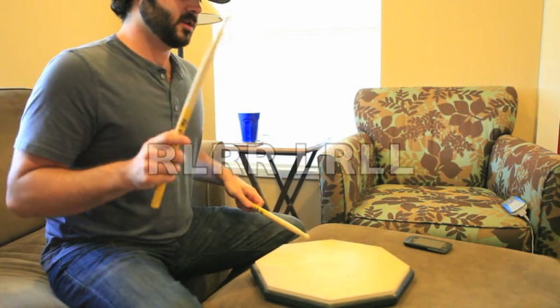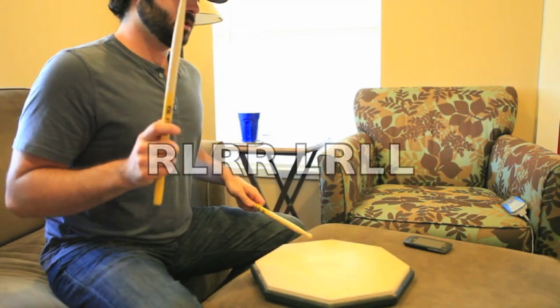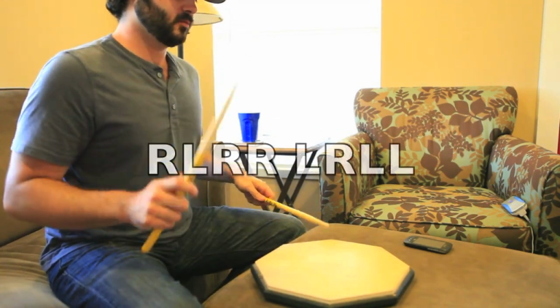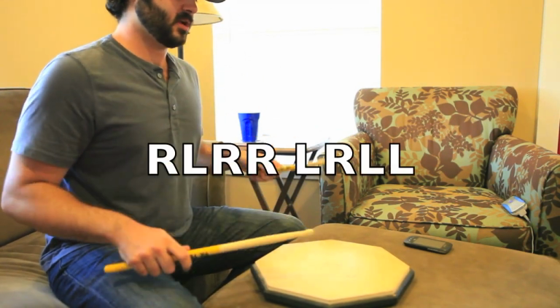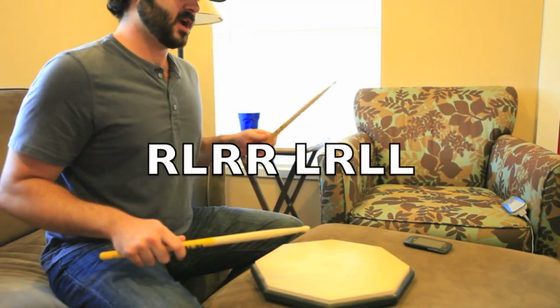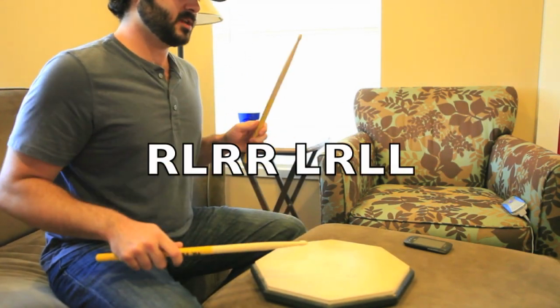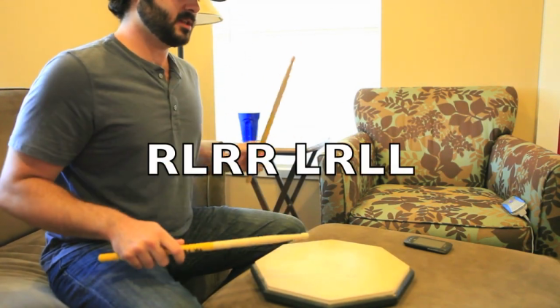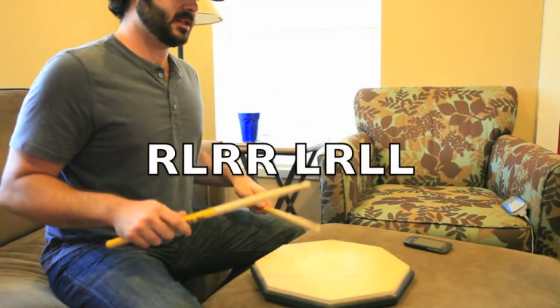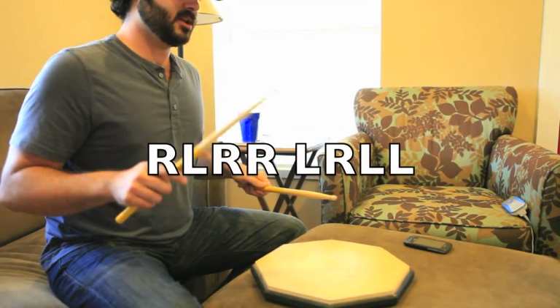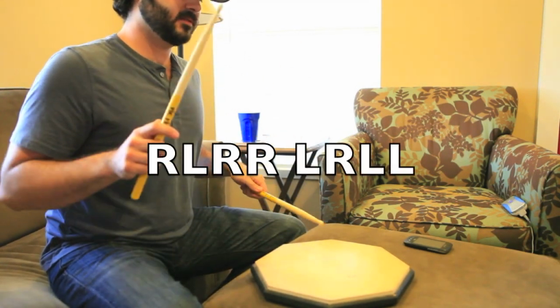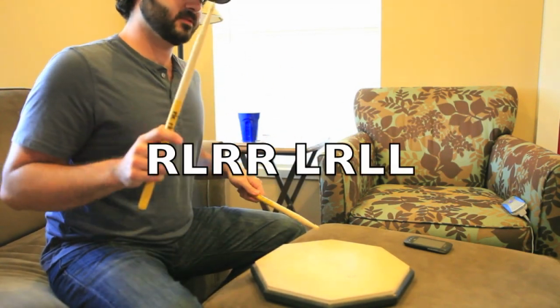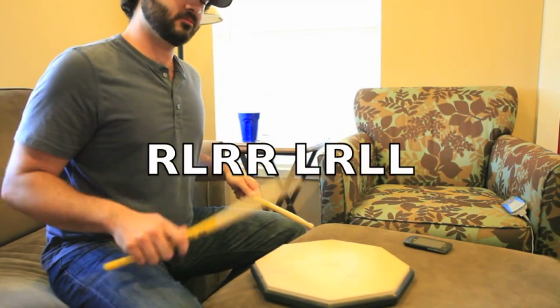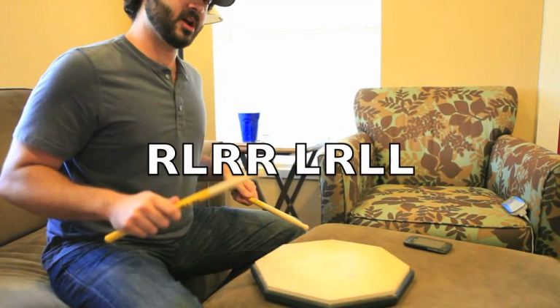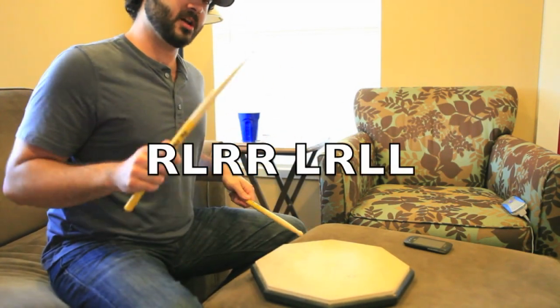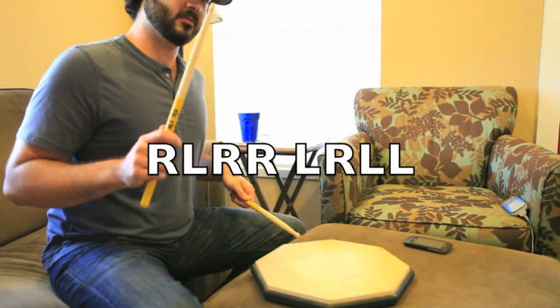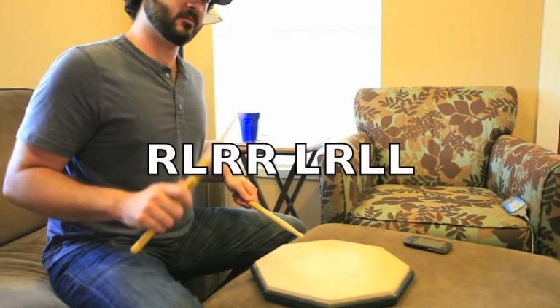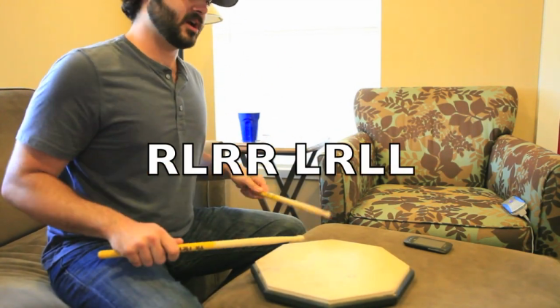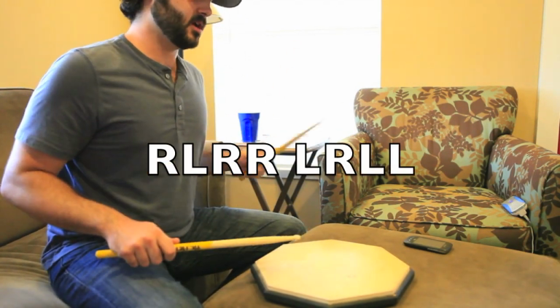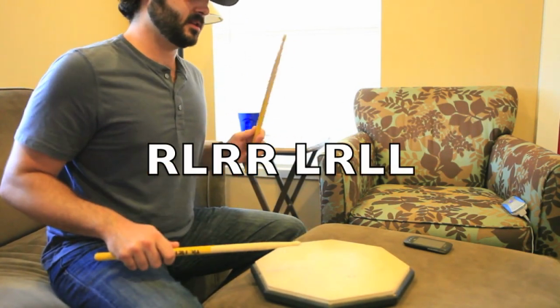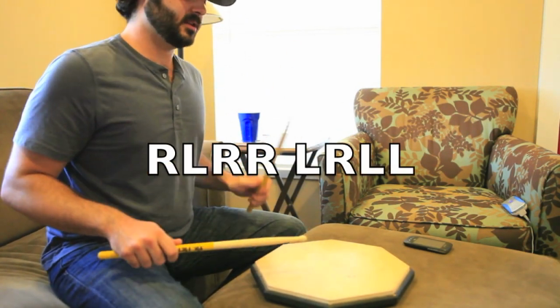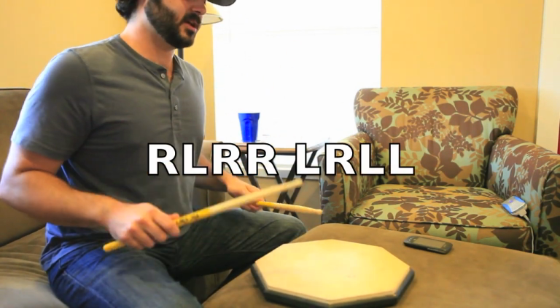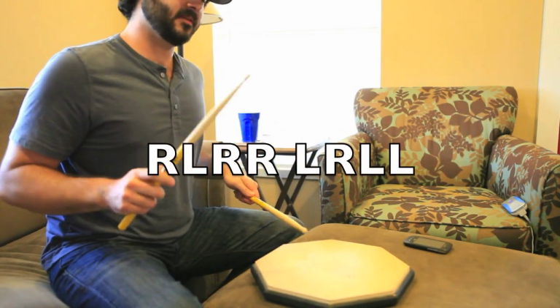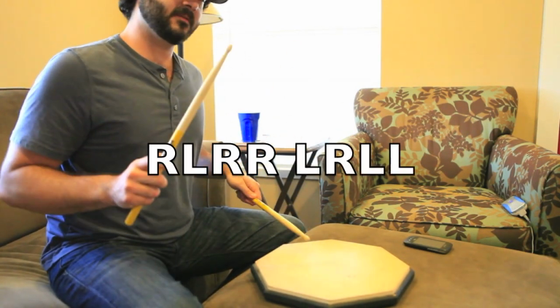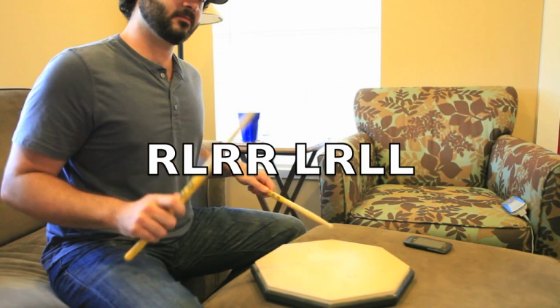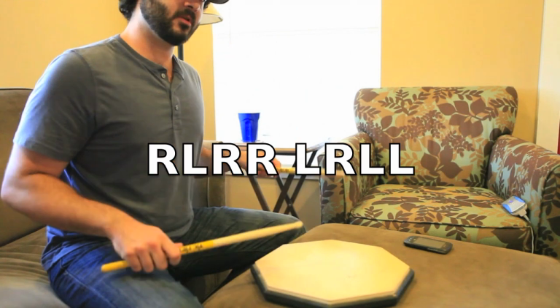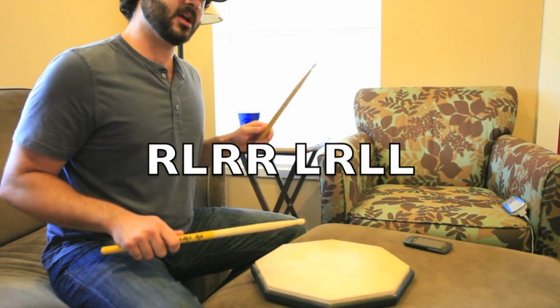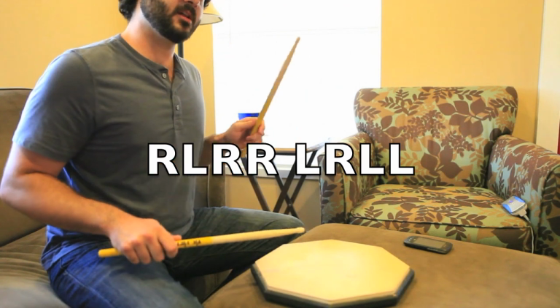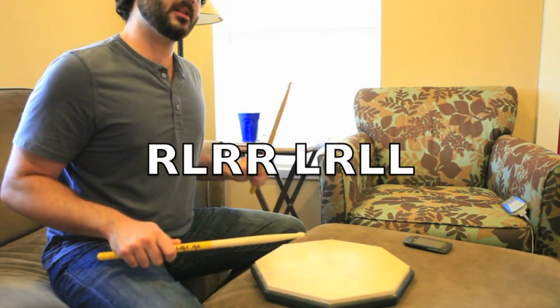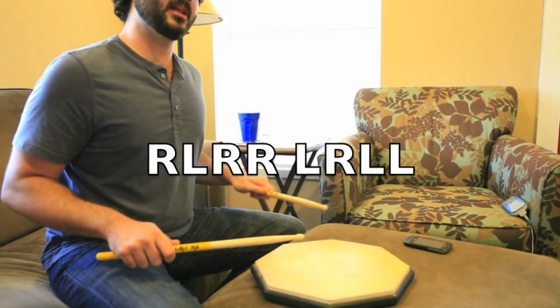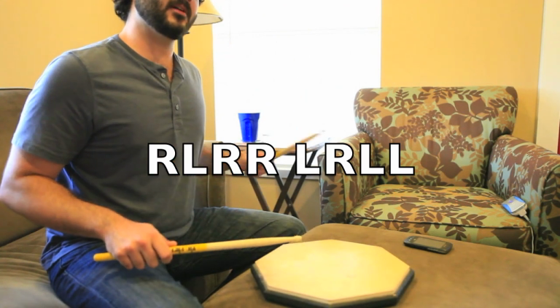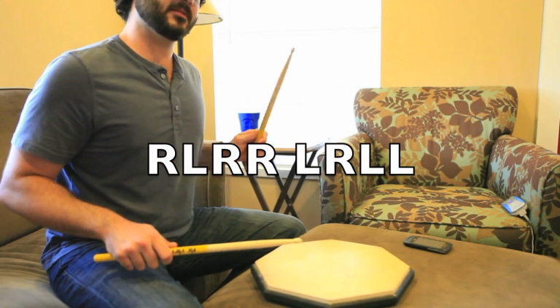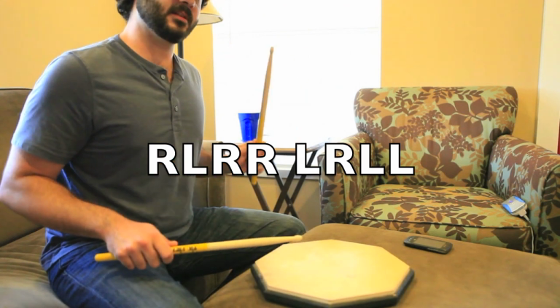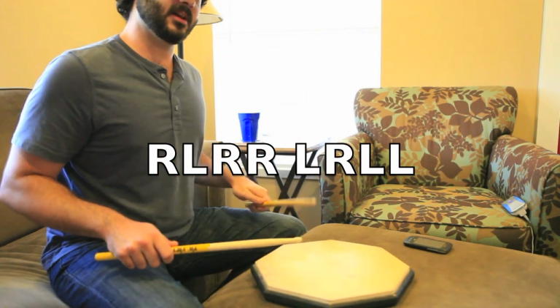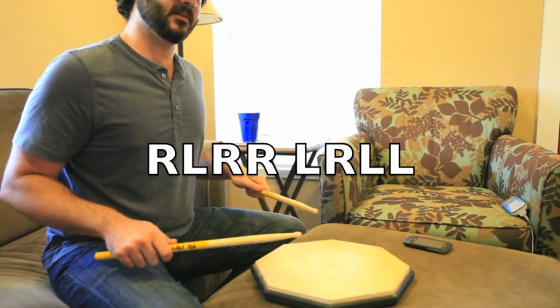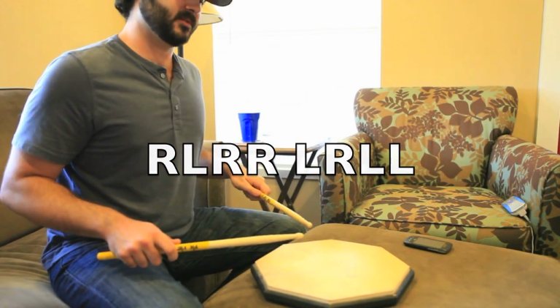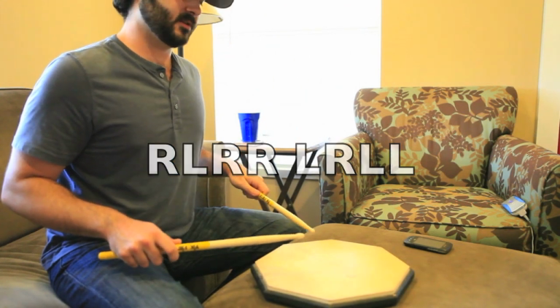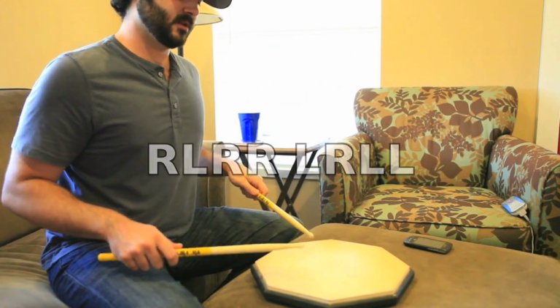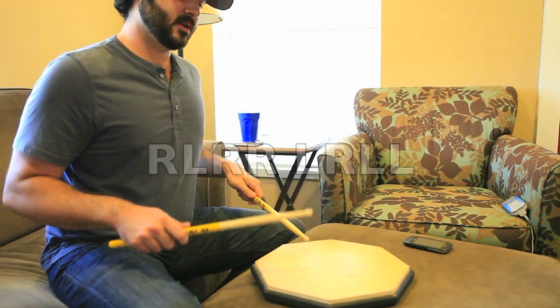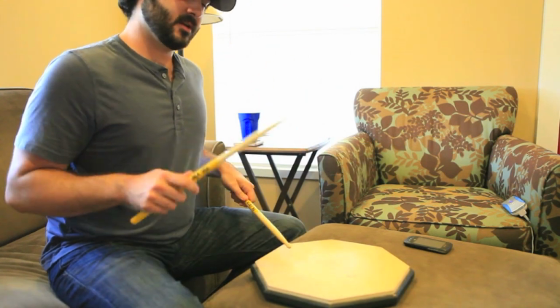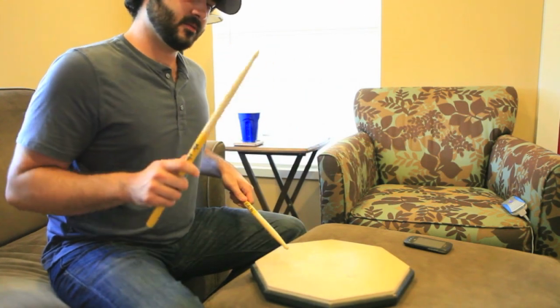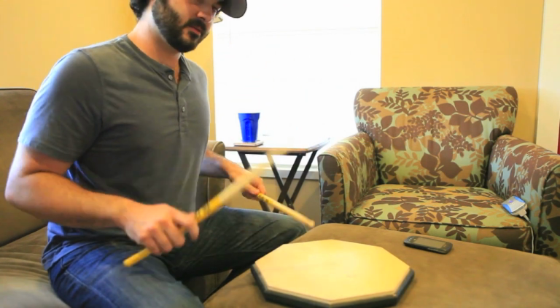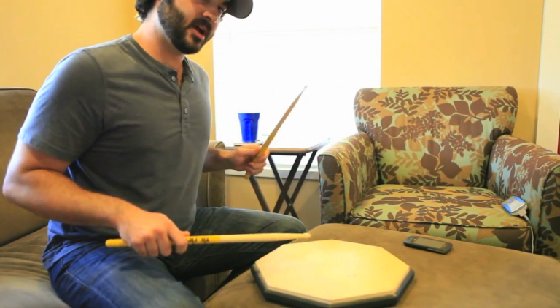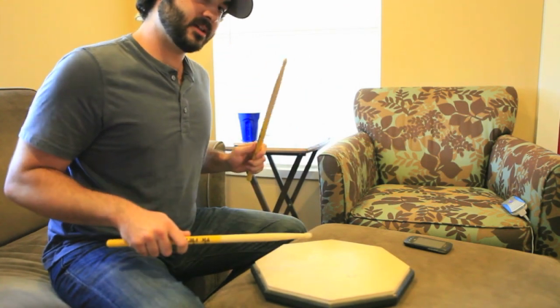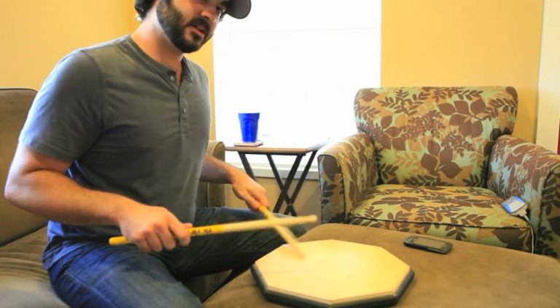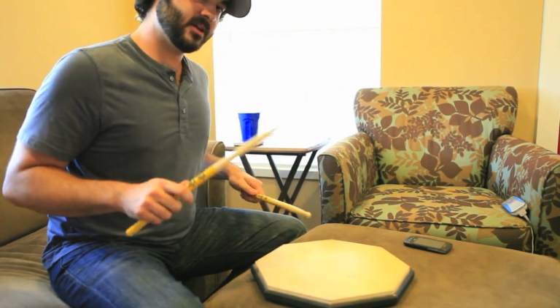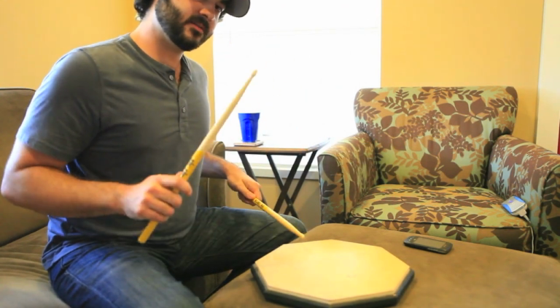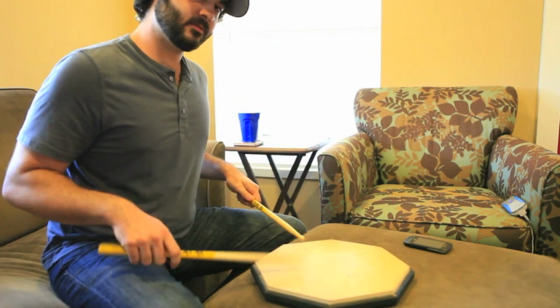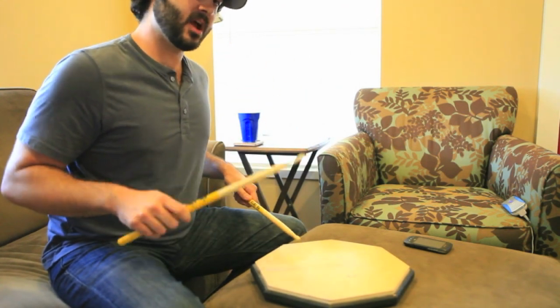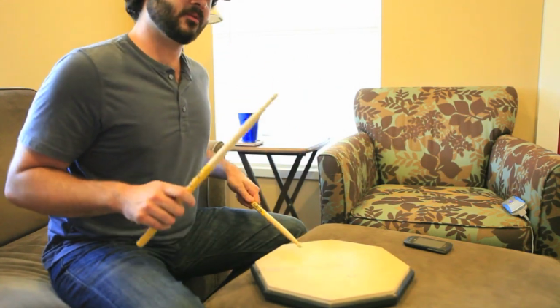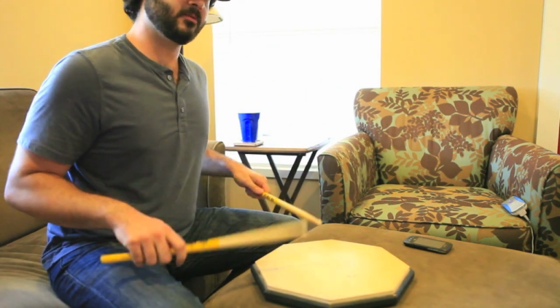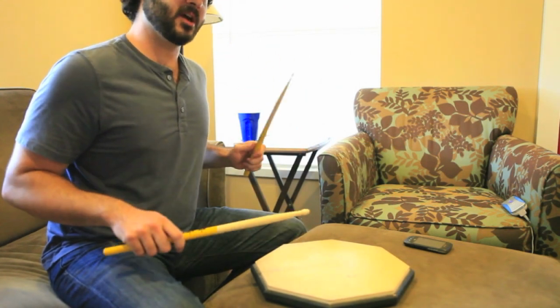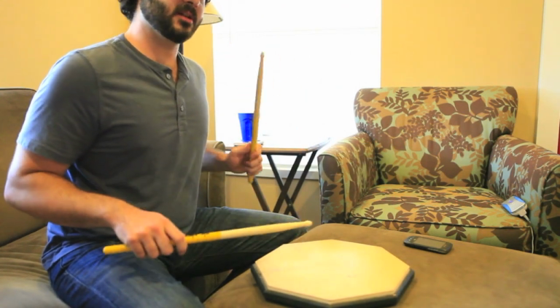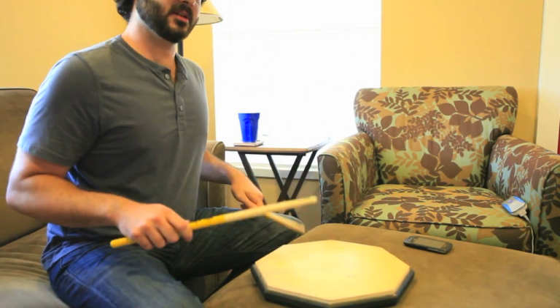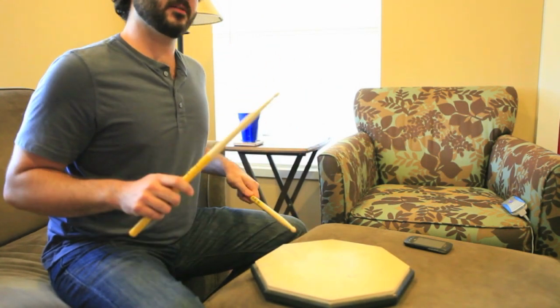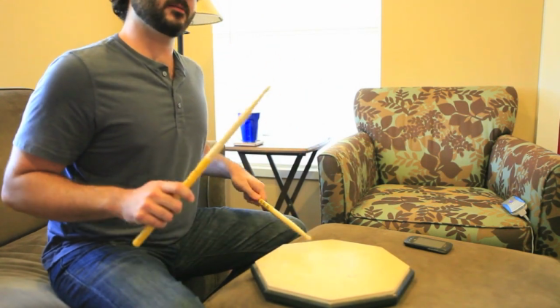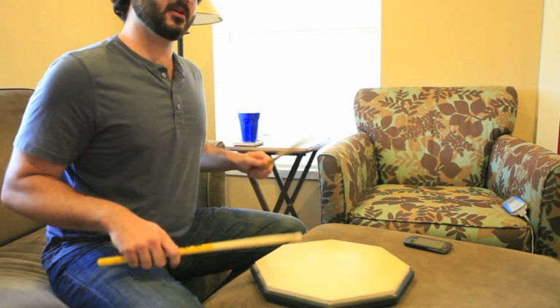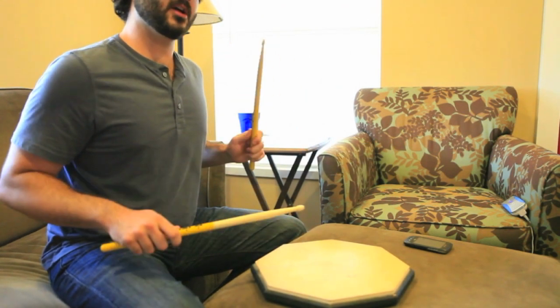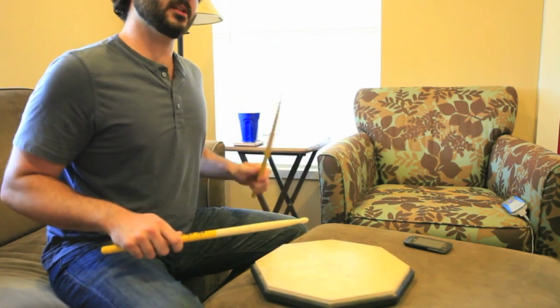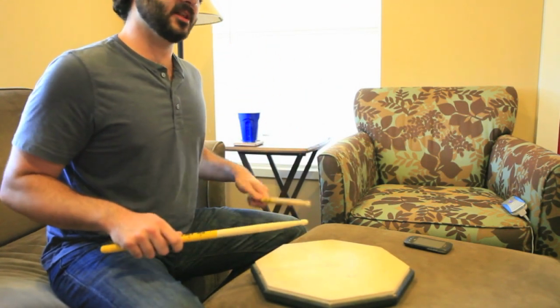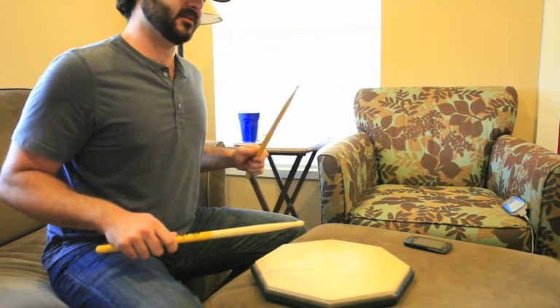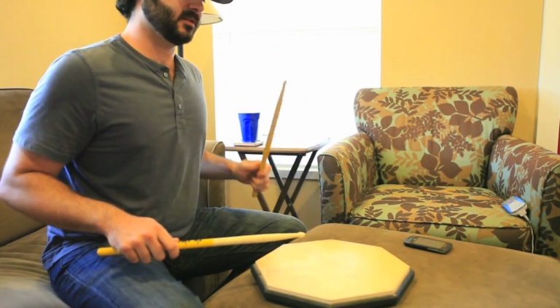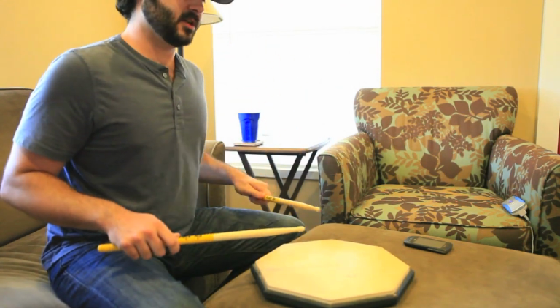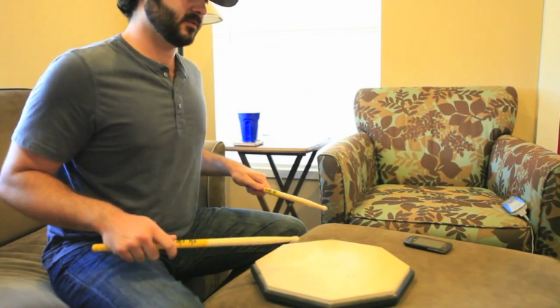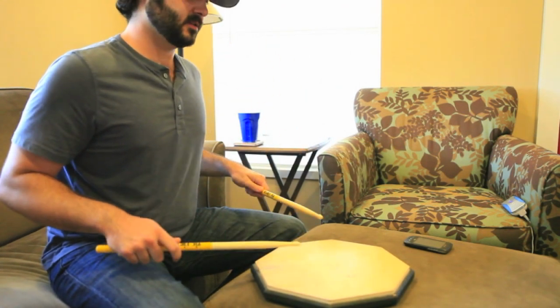So right, left, right, right — left, right, left, left. Right, left, right, right — left, right, left, left.